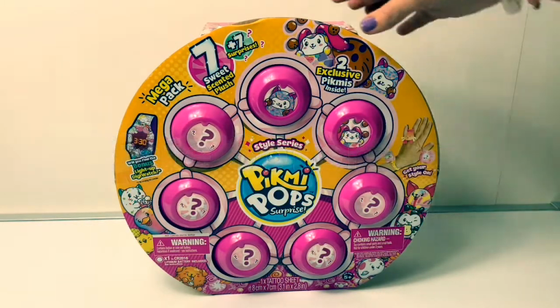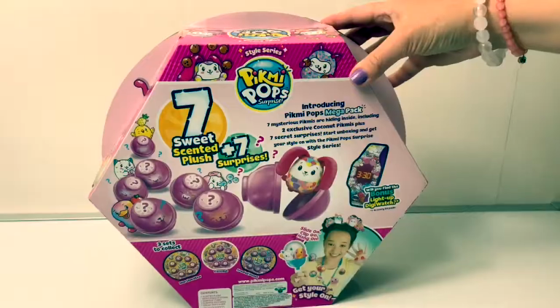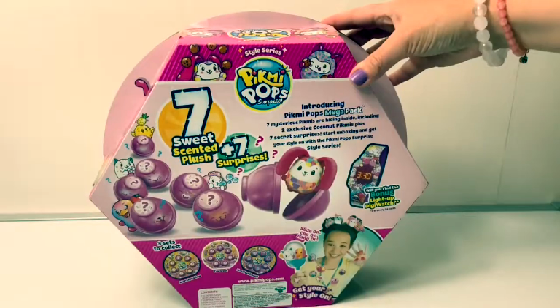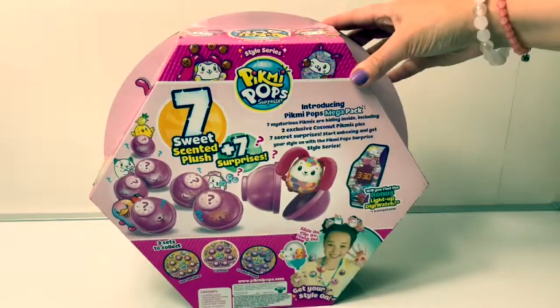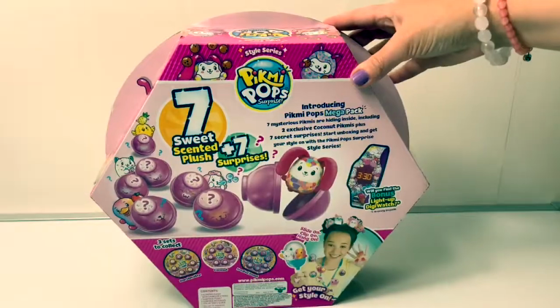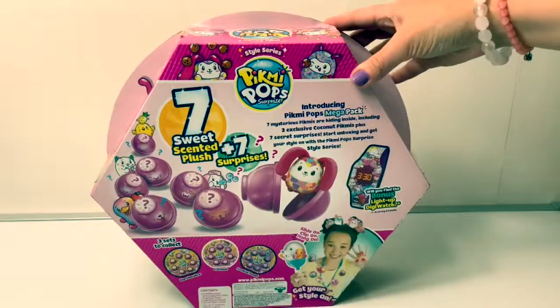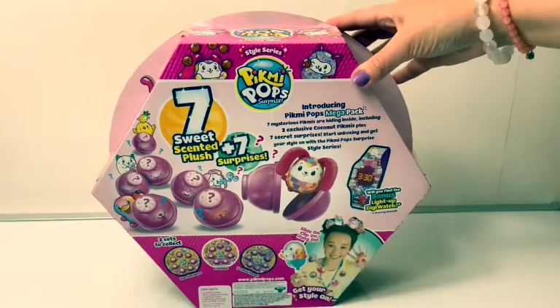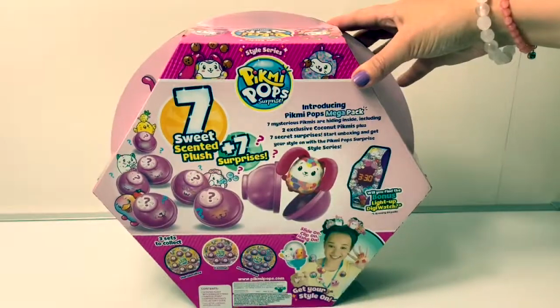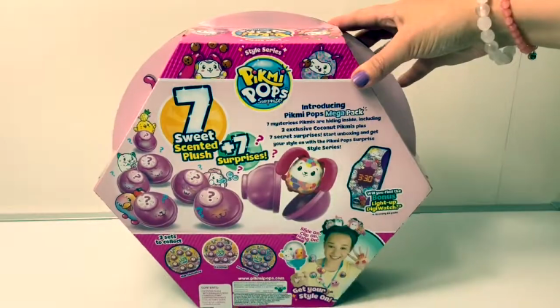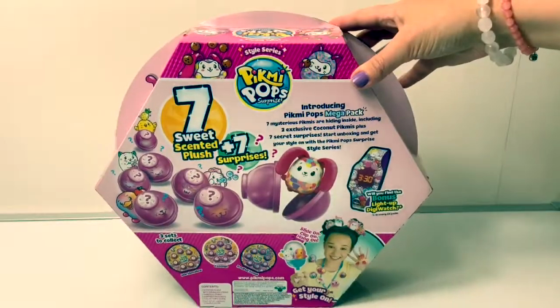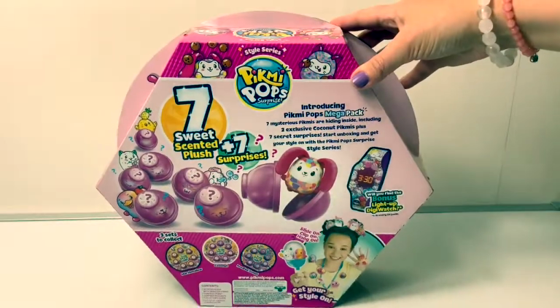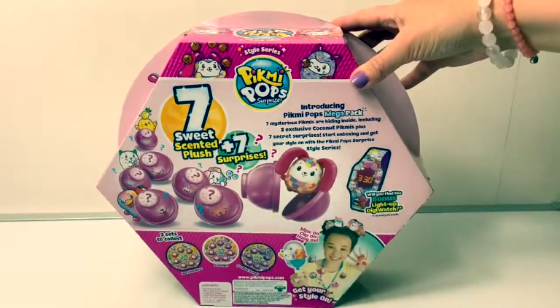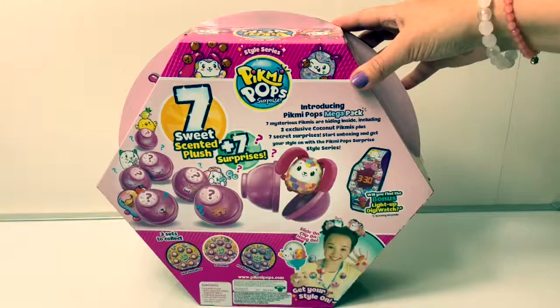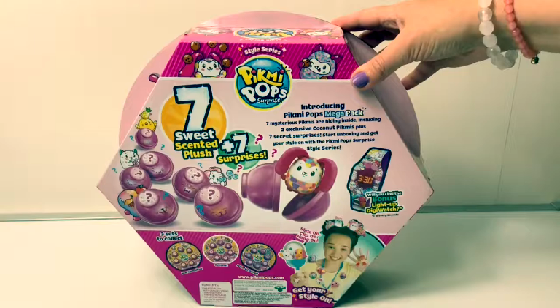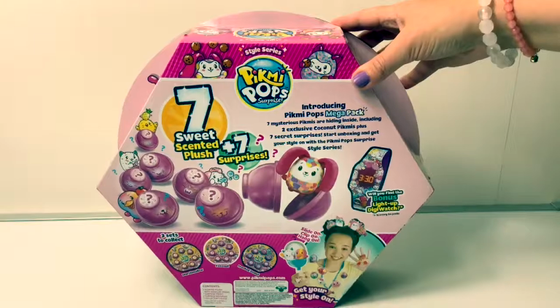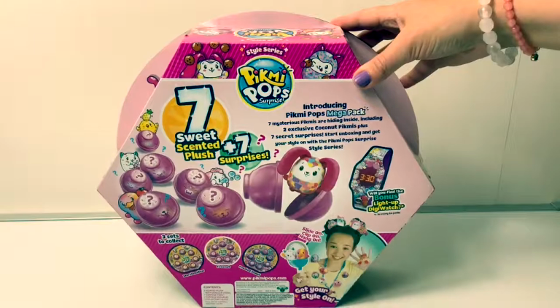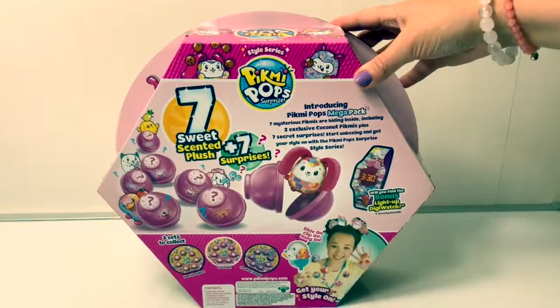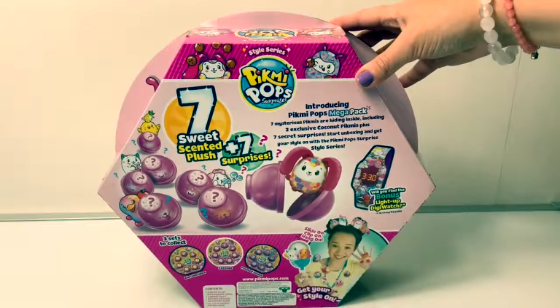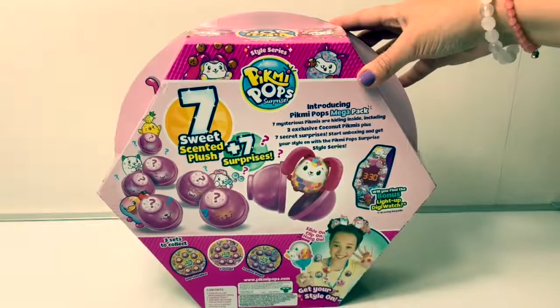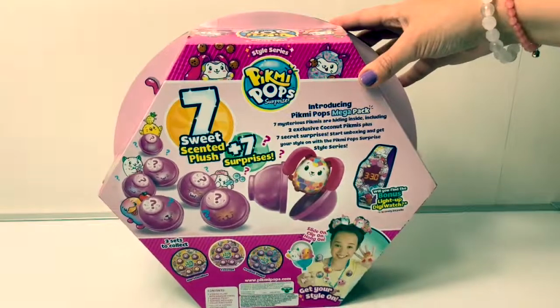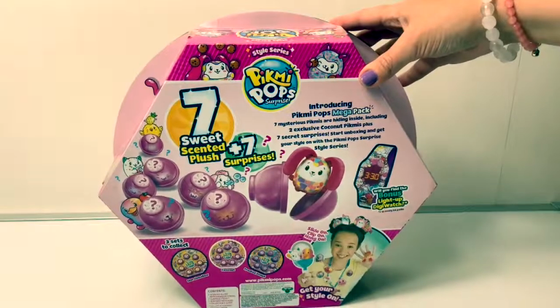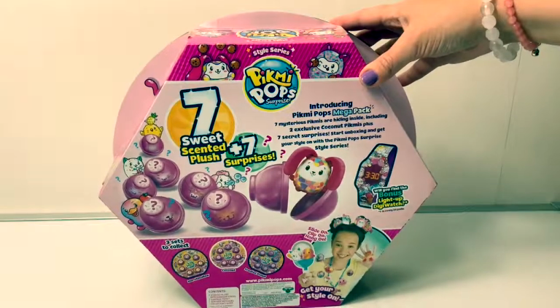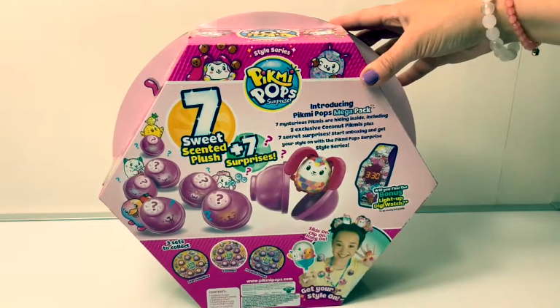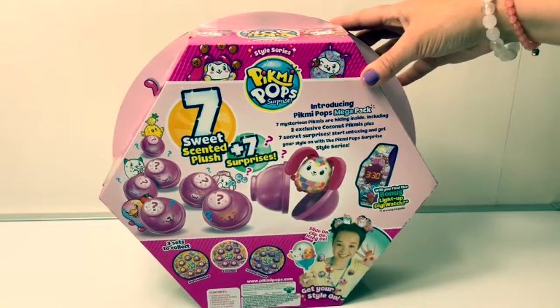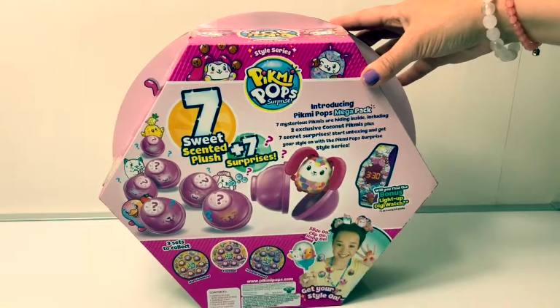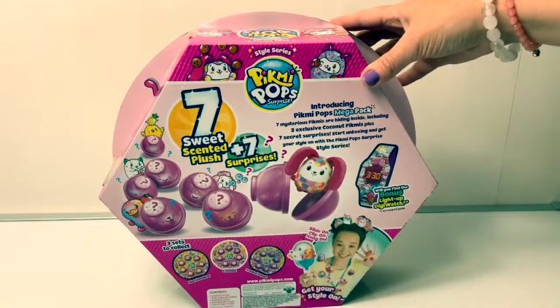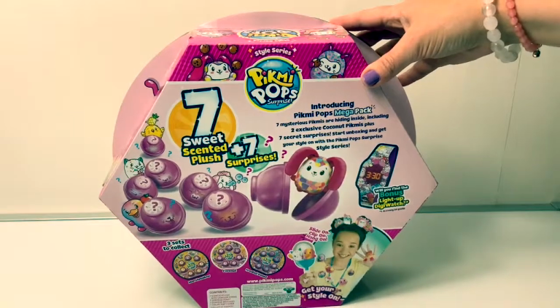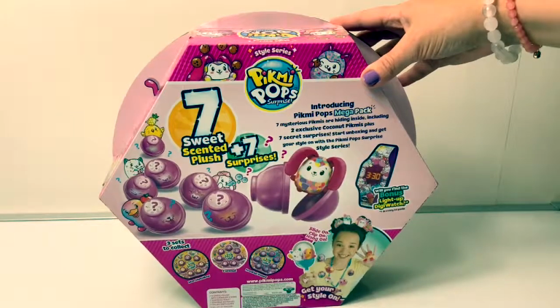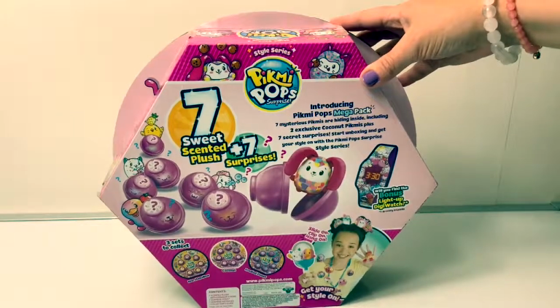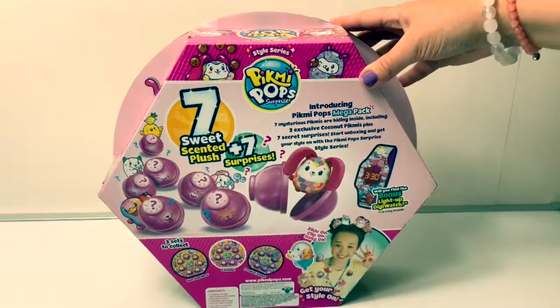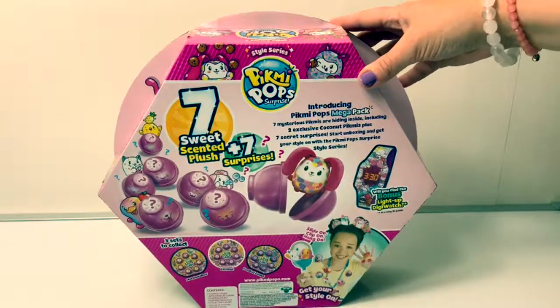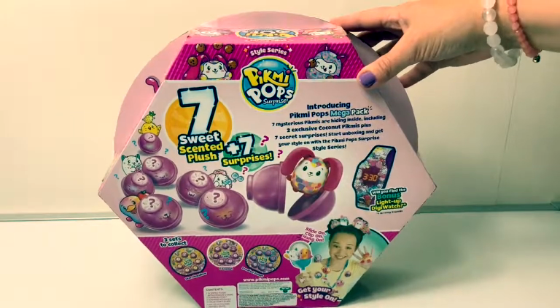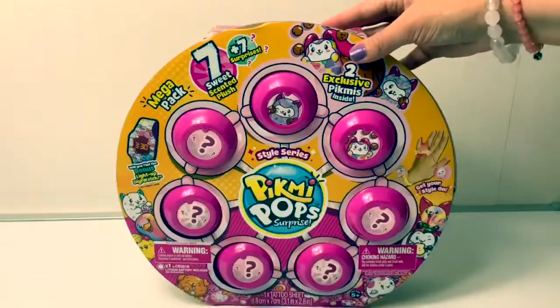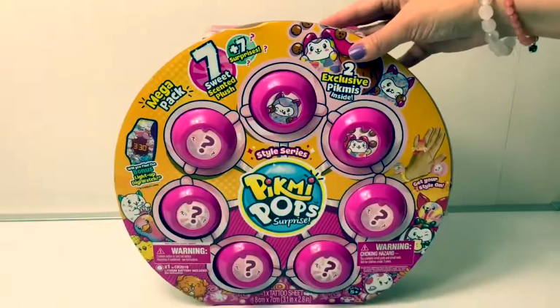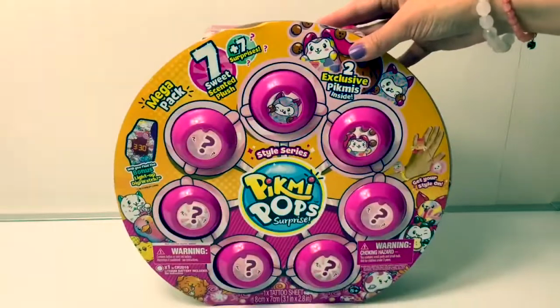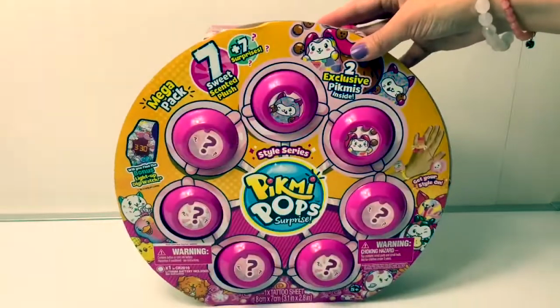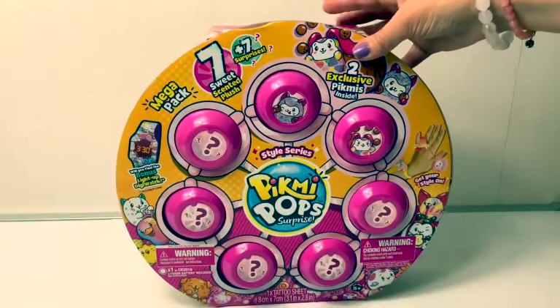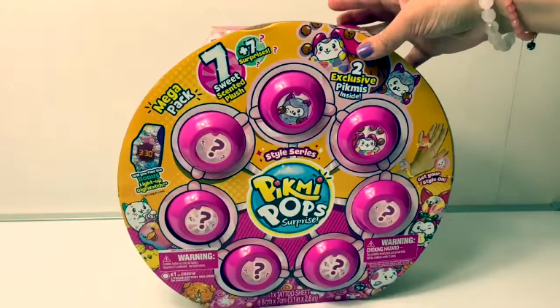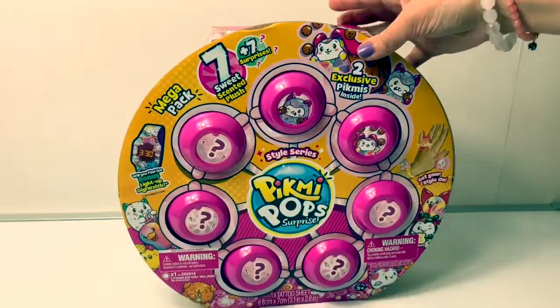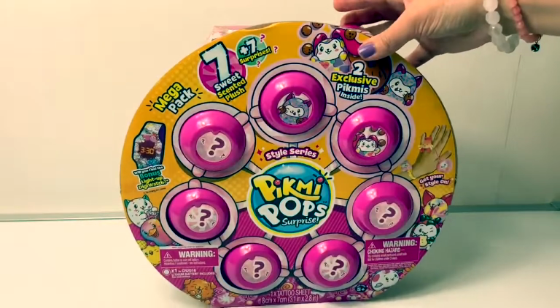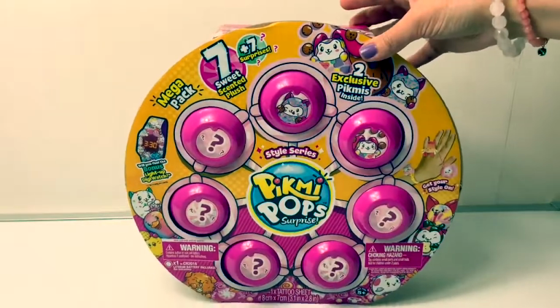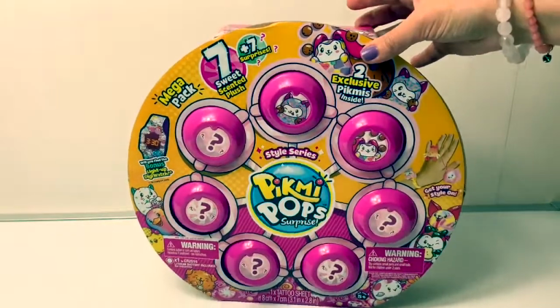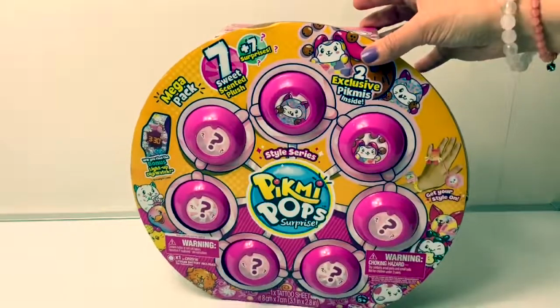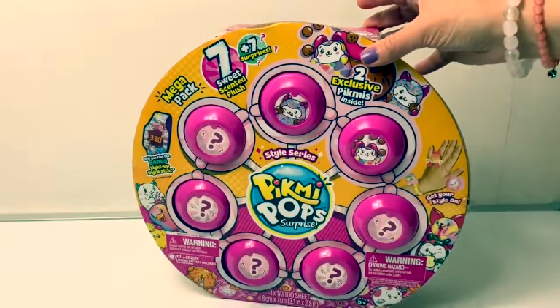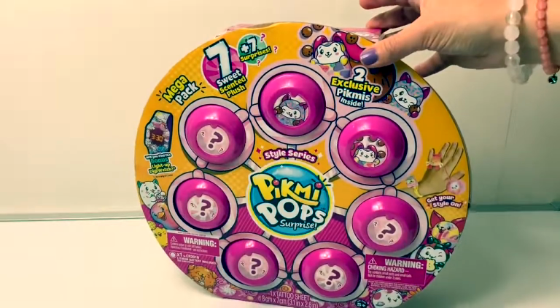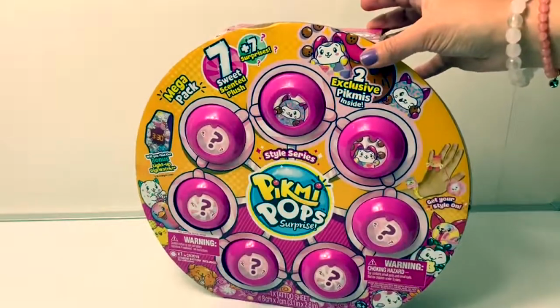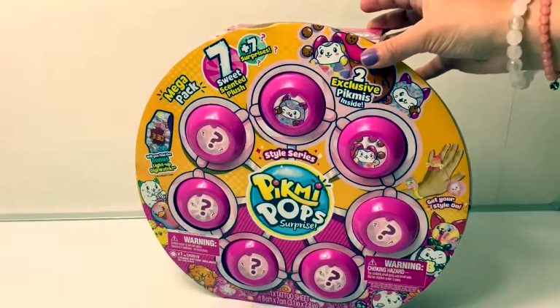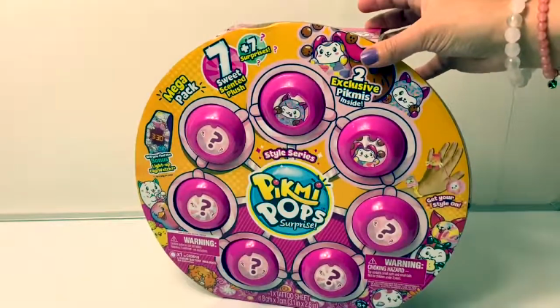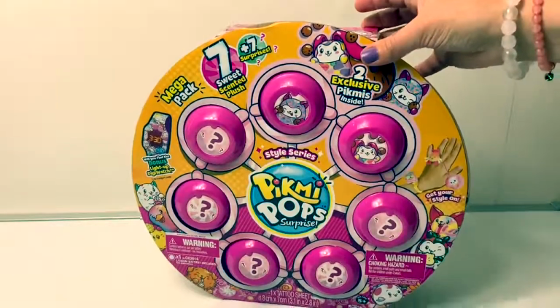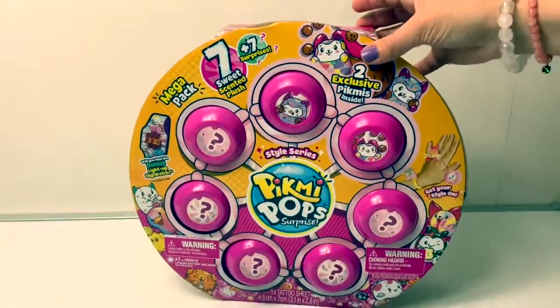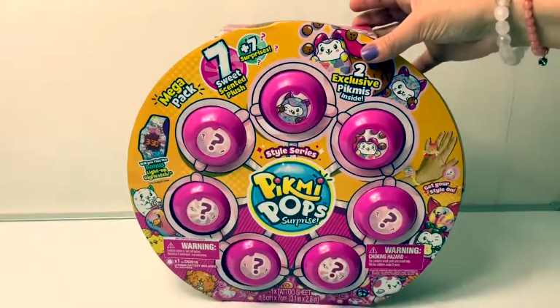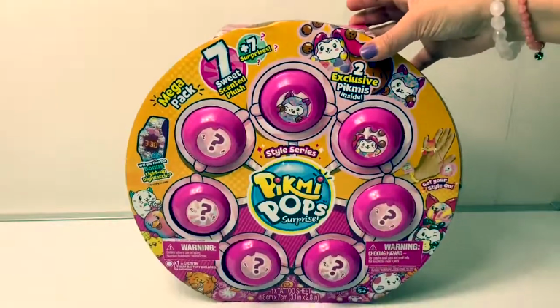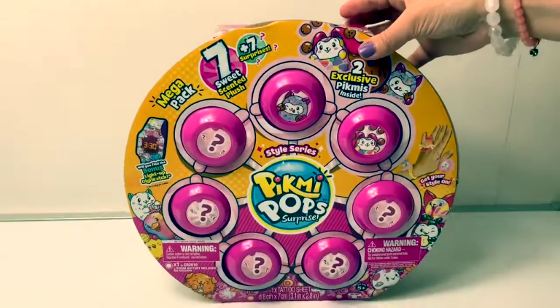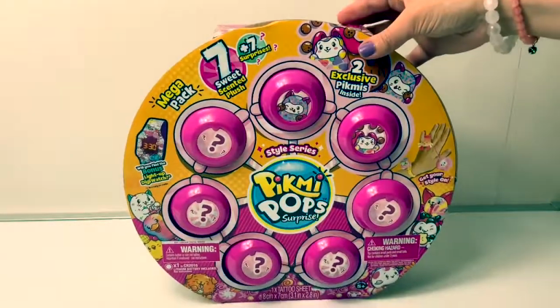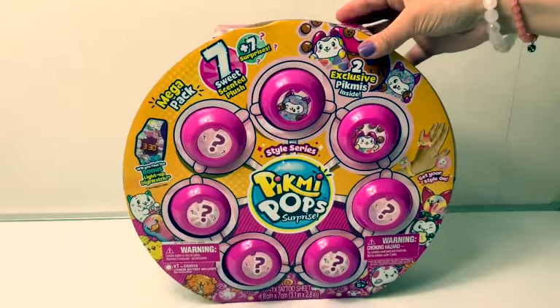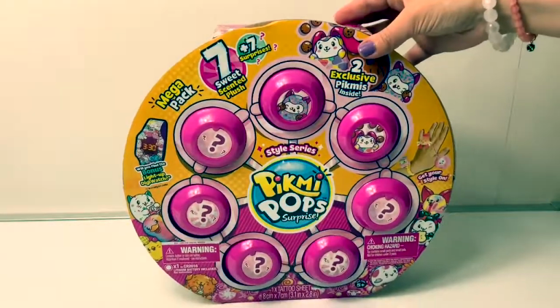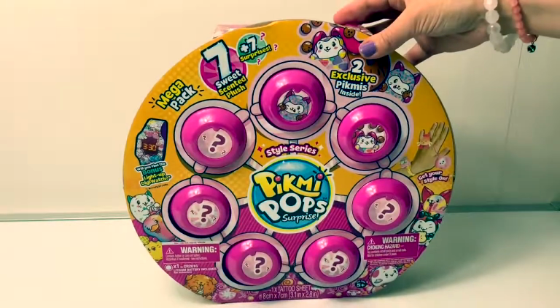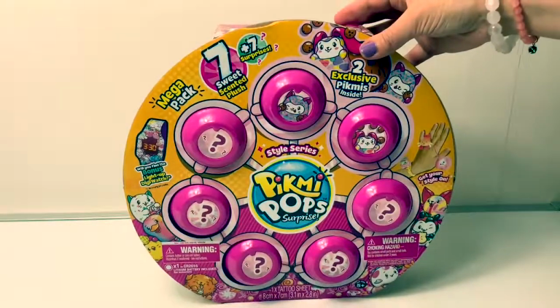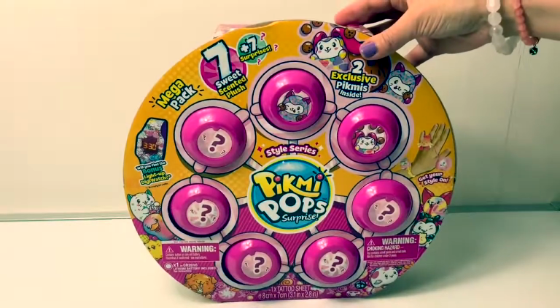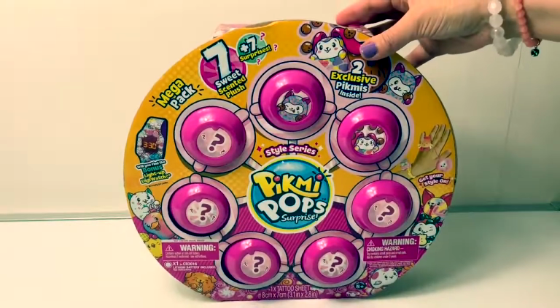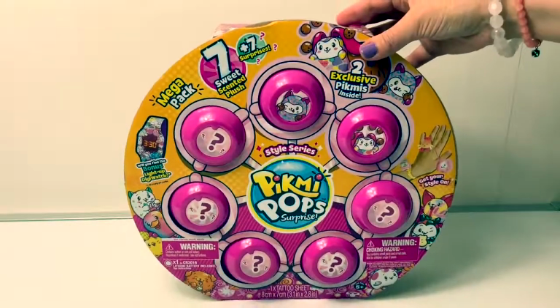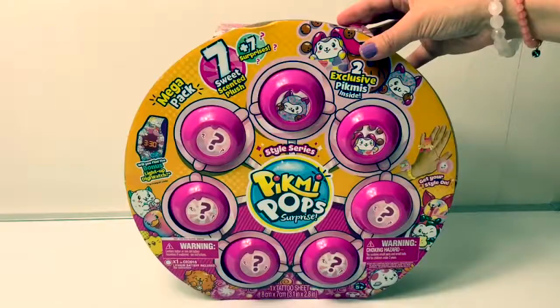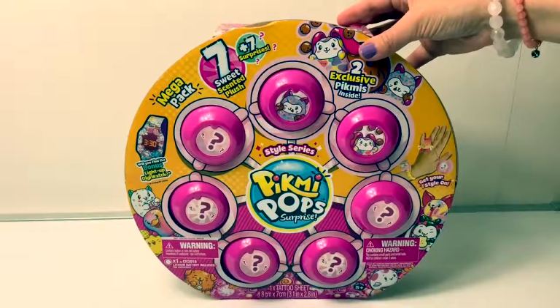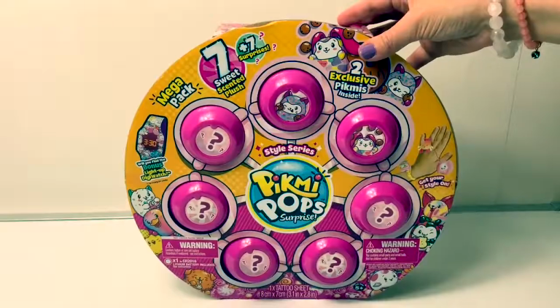Seven sweet scented plush. Let's open the box and see what the surprises are.